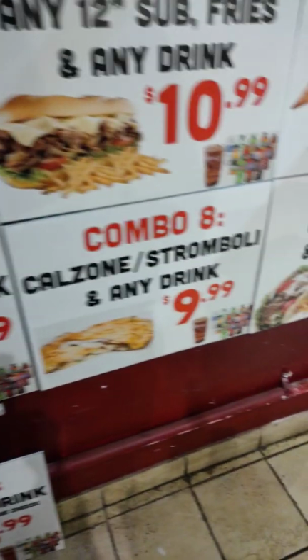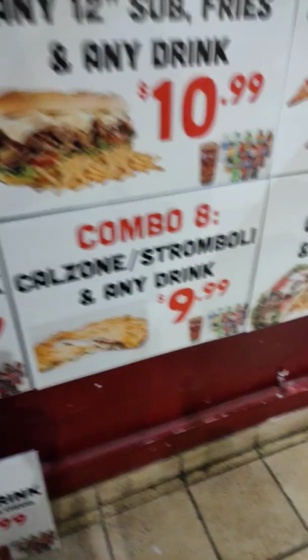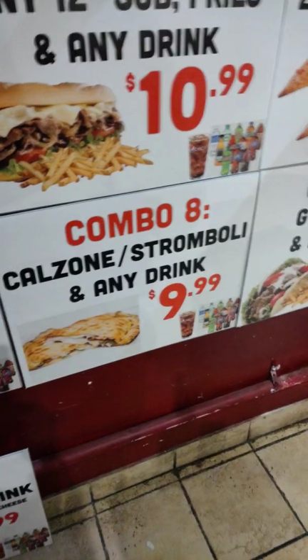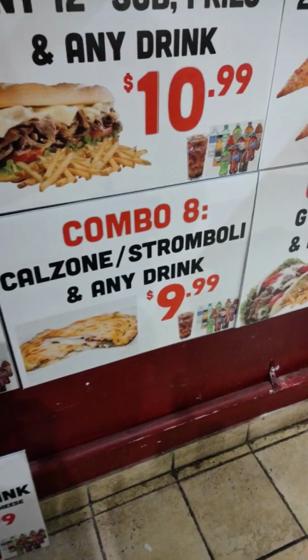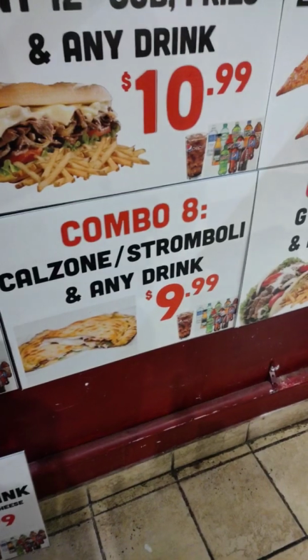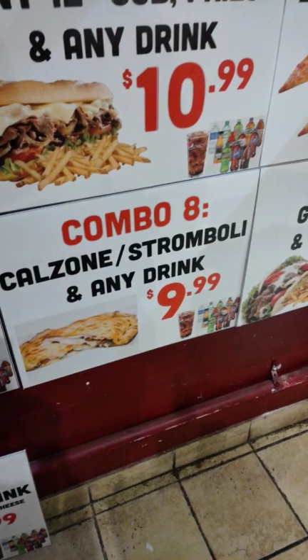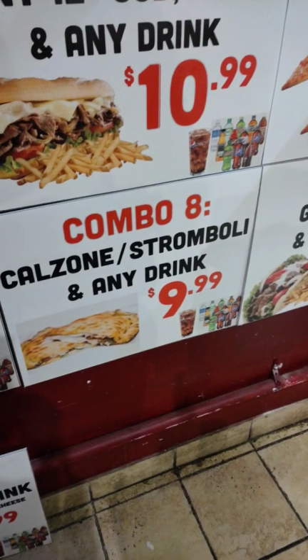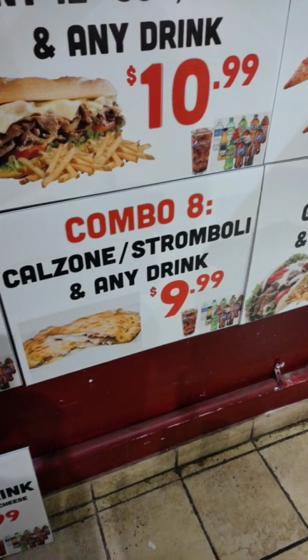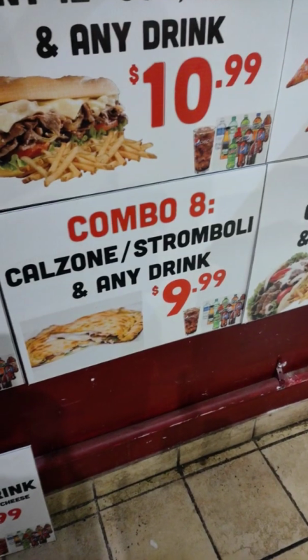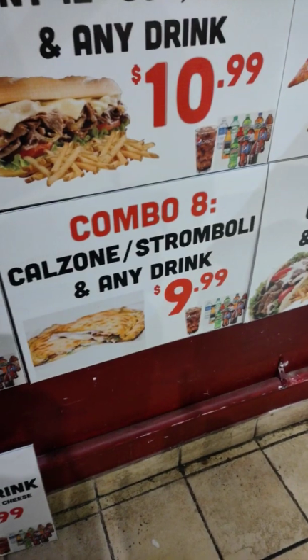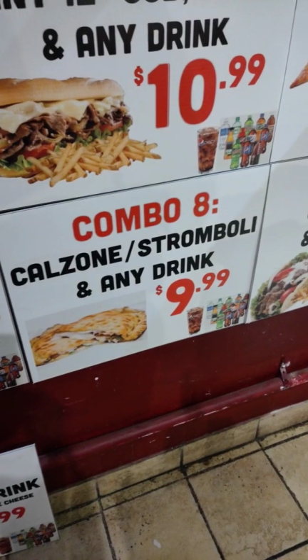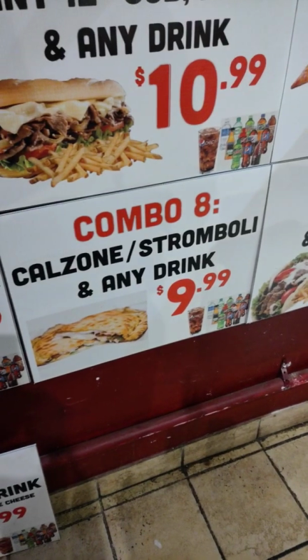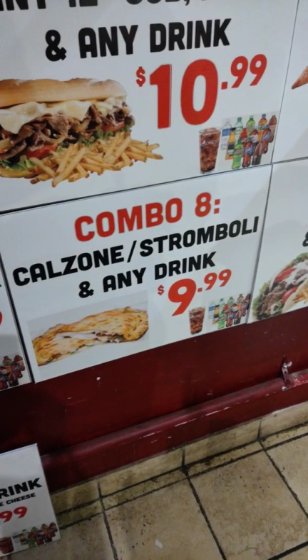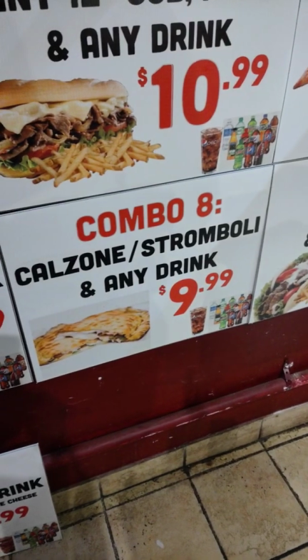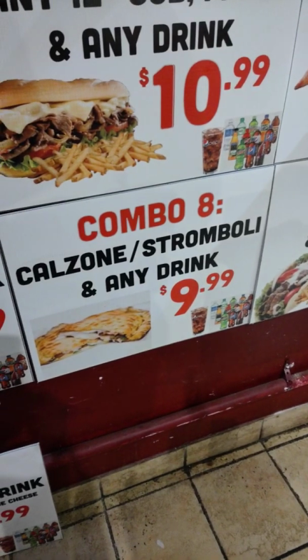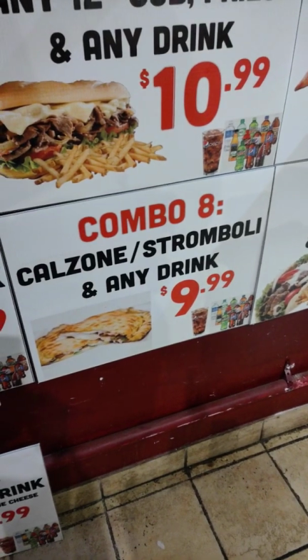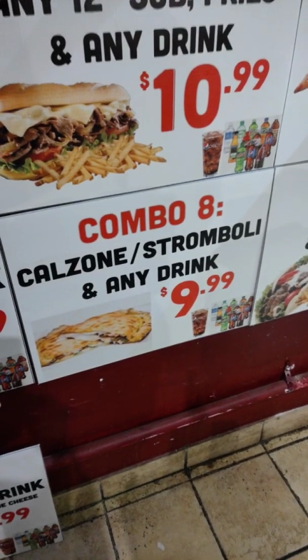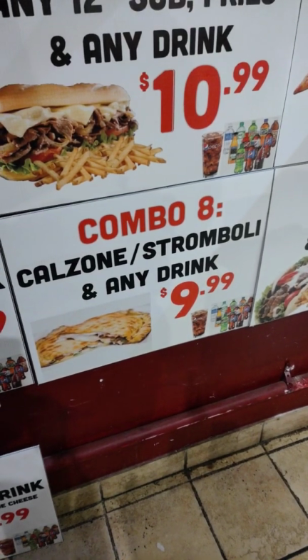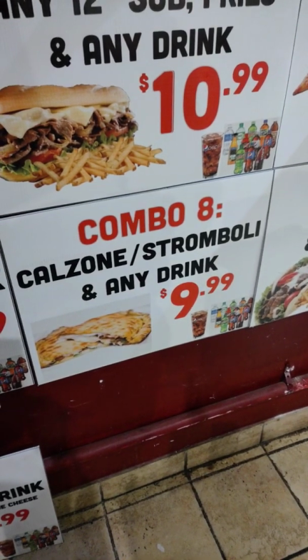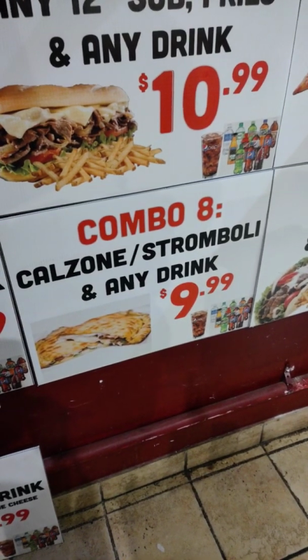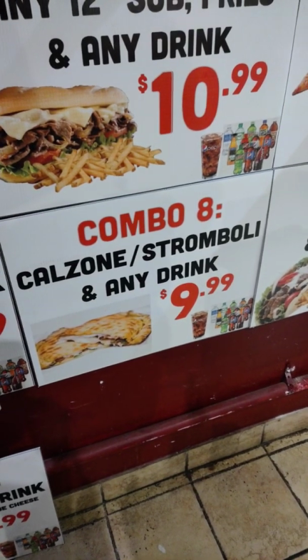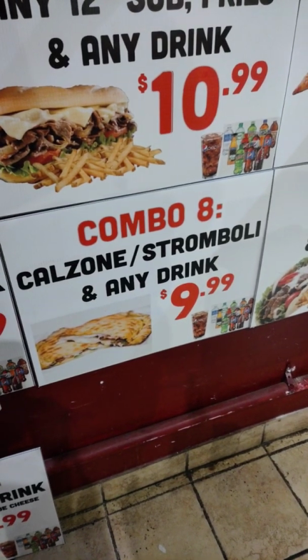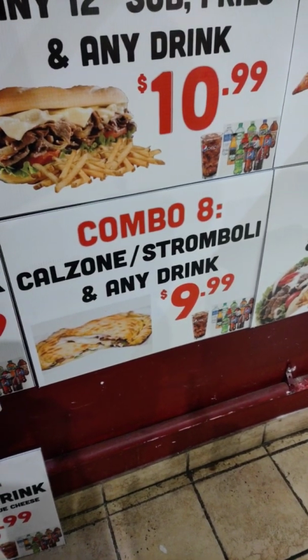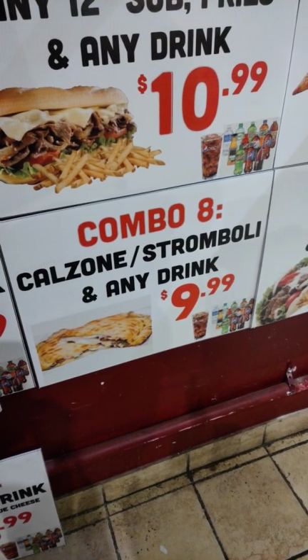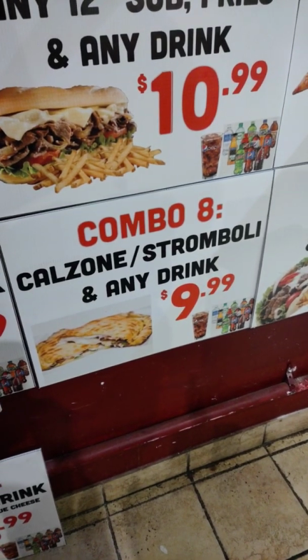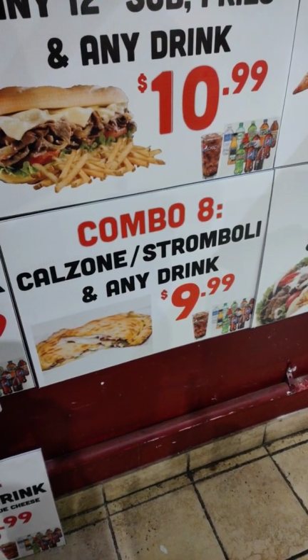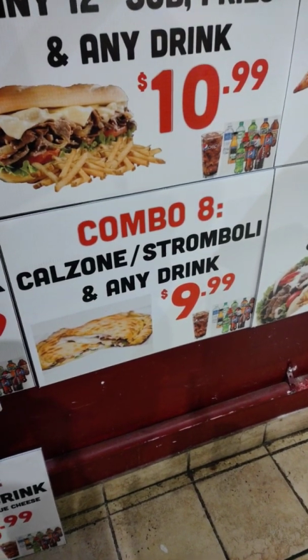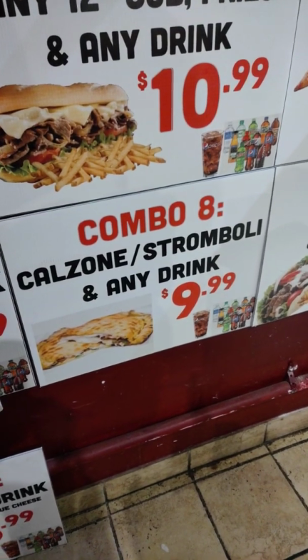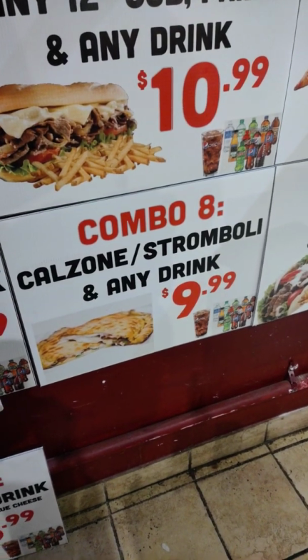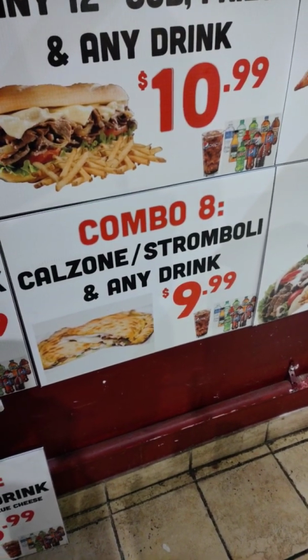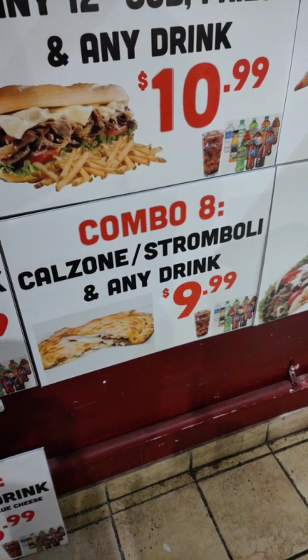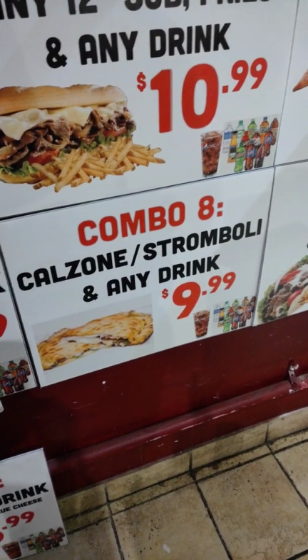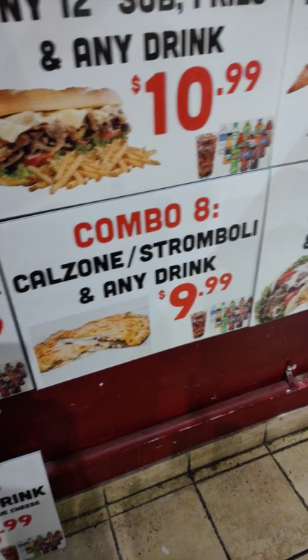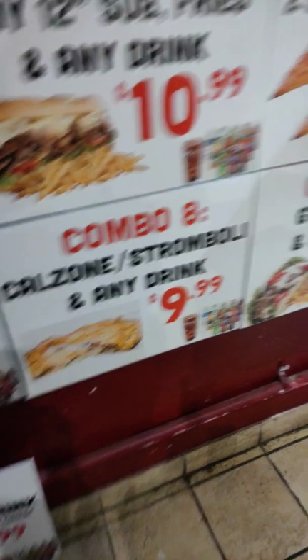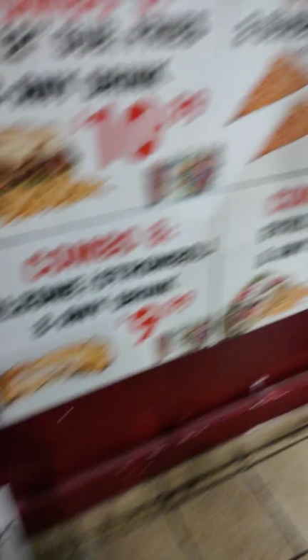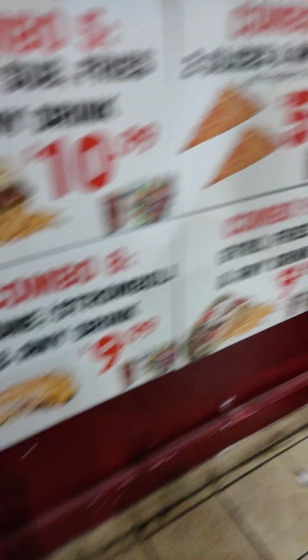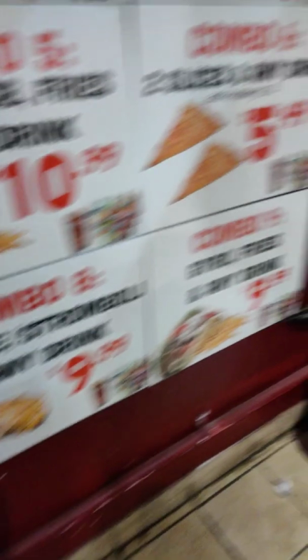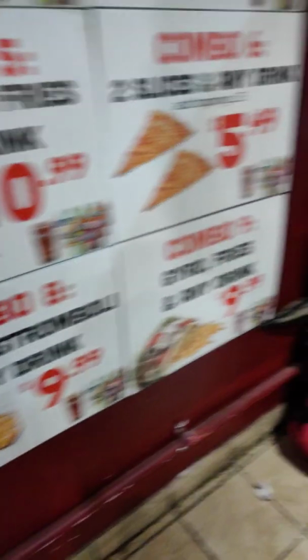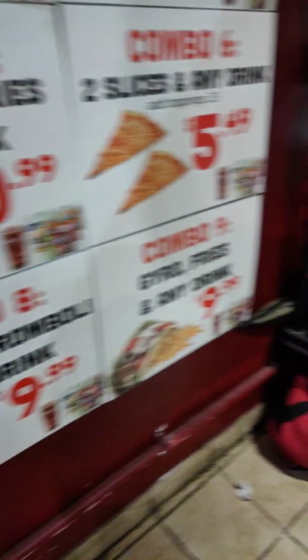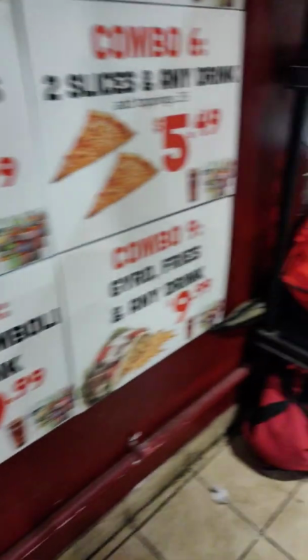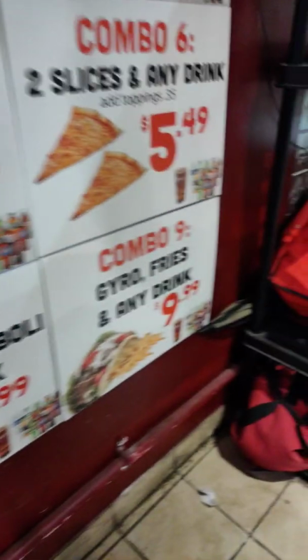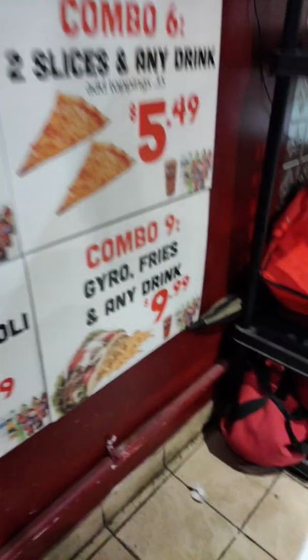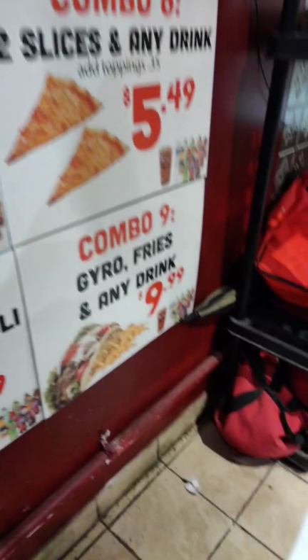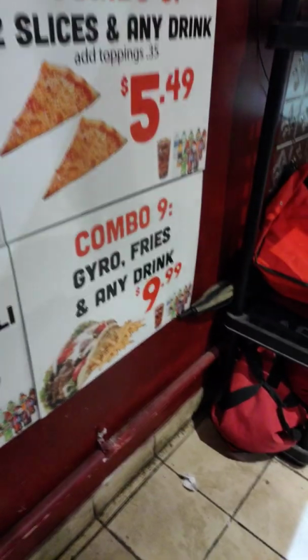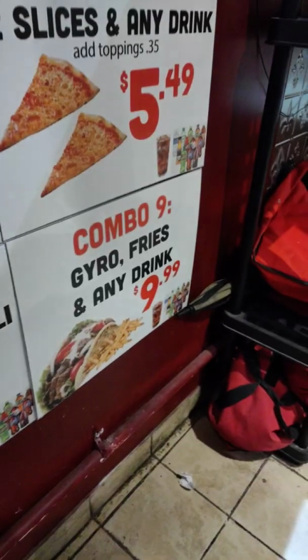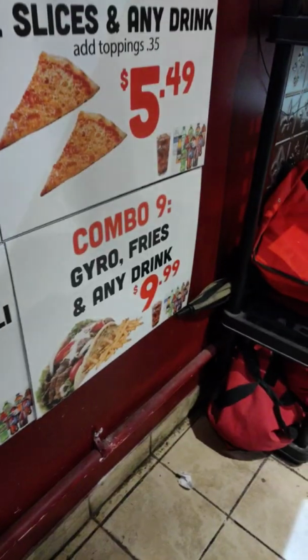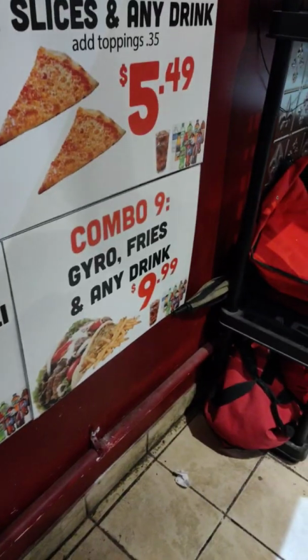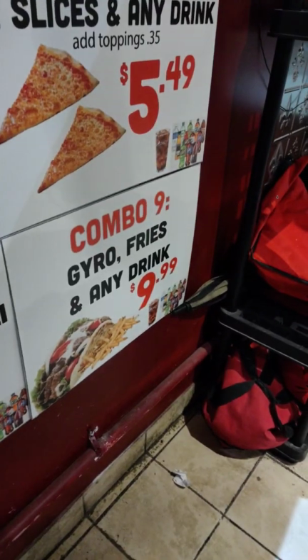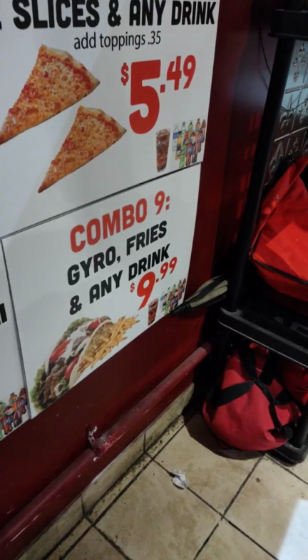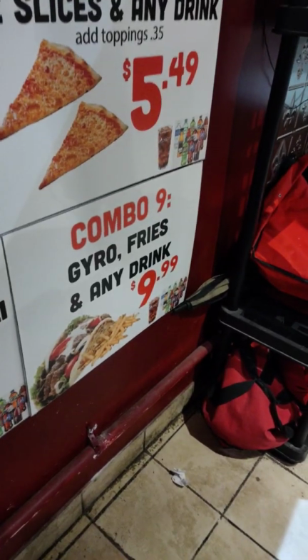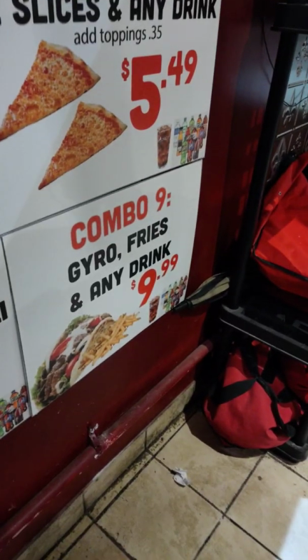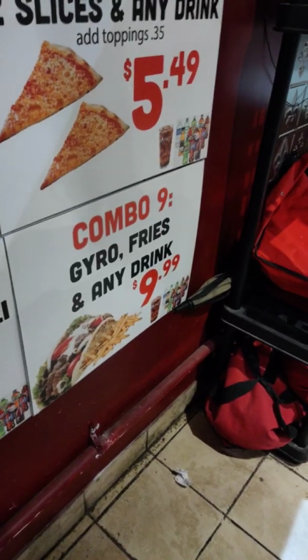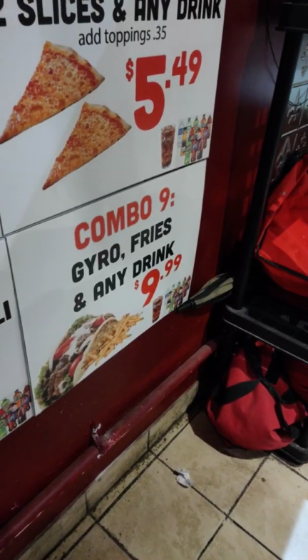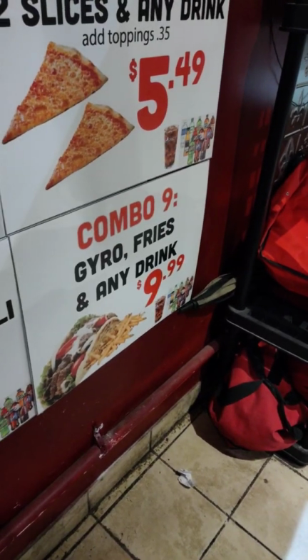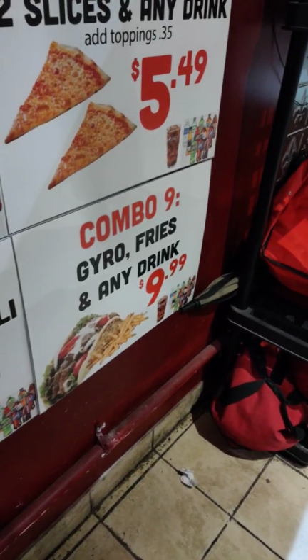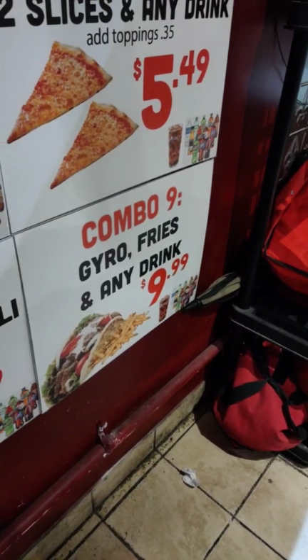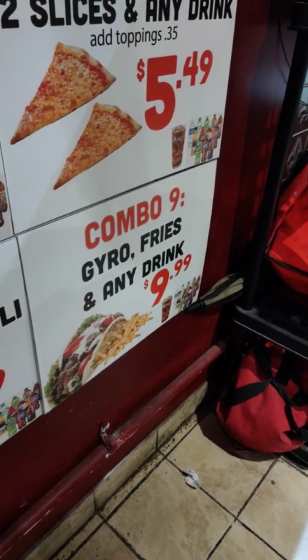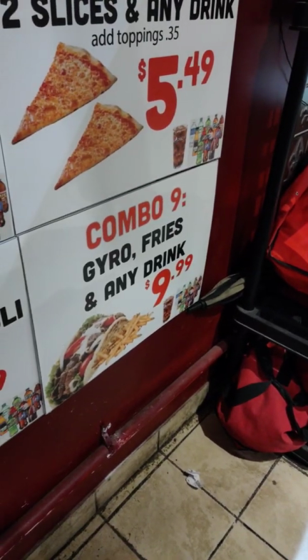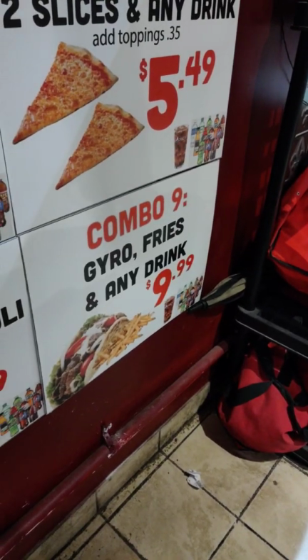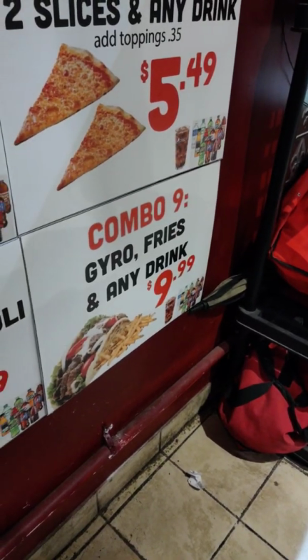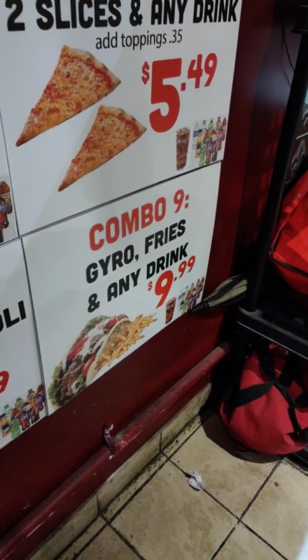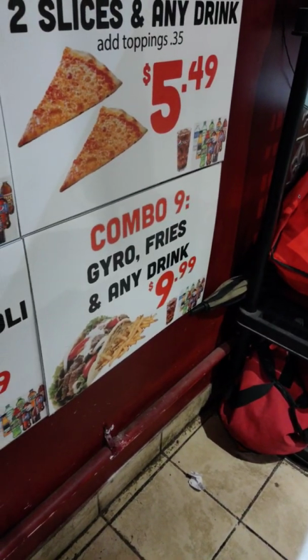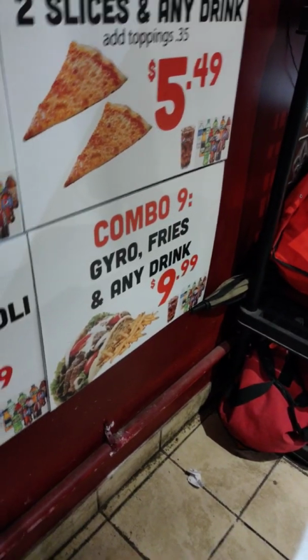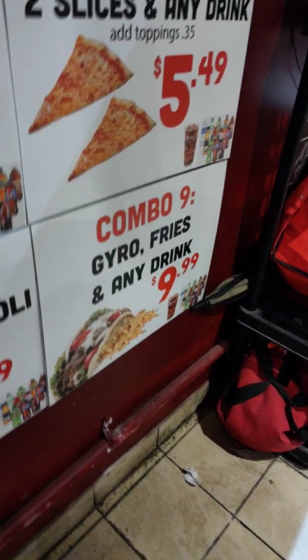Combo 8 is a calzone or stromboli and any drink for $9.99. Combo 9 is a gyro, fries, and any drink.